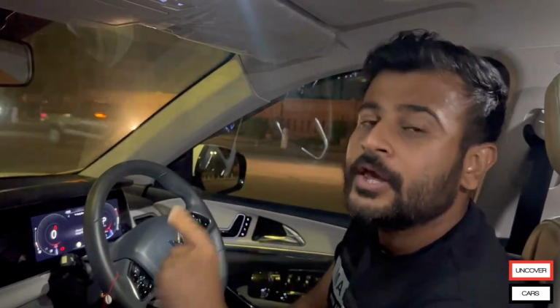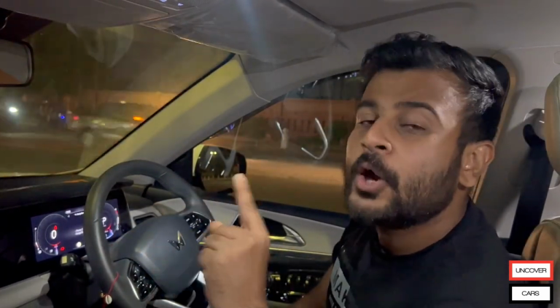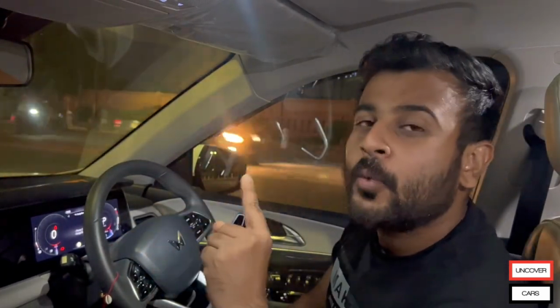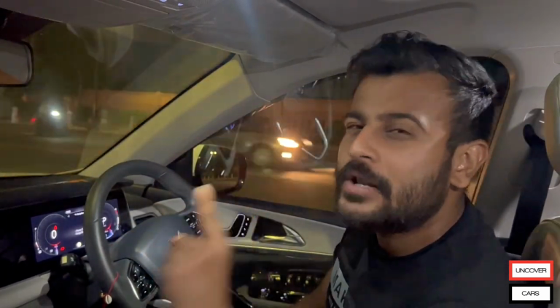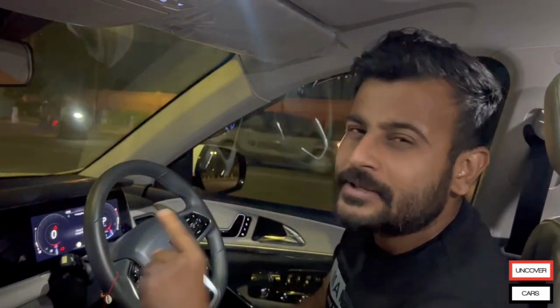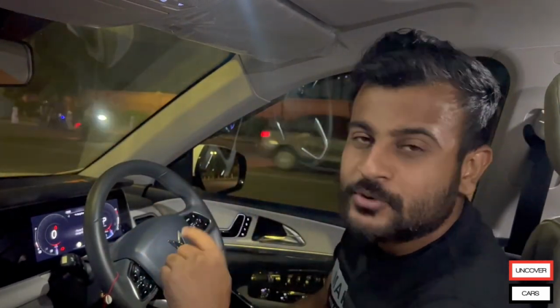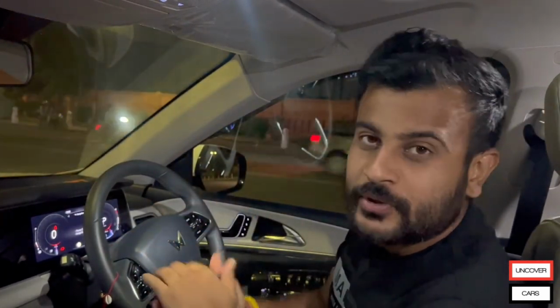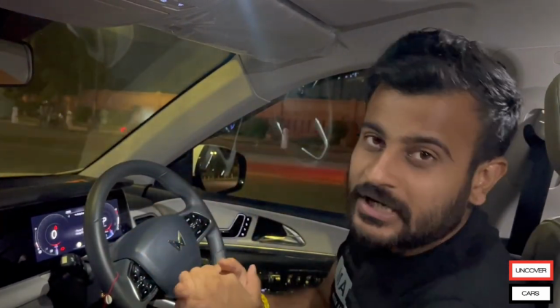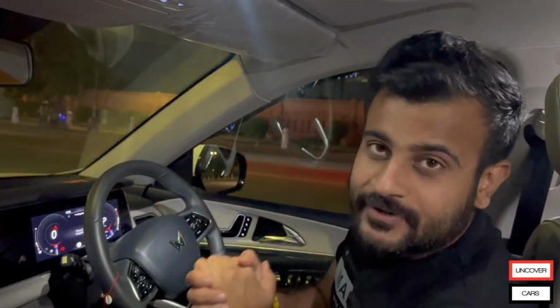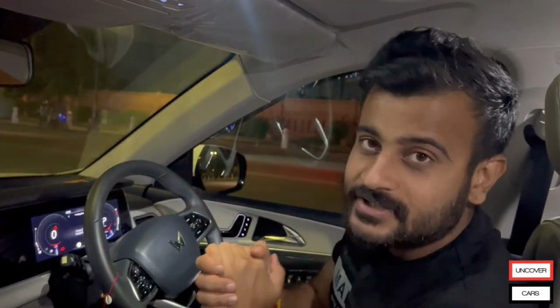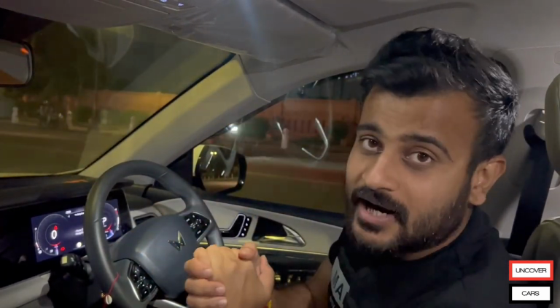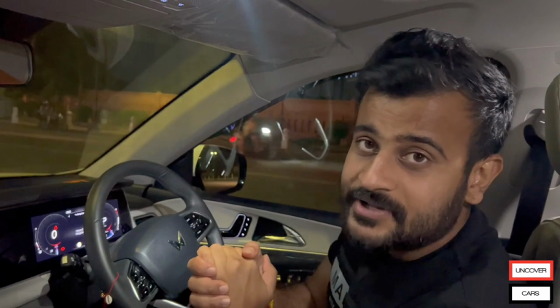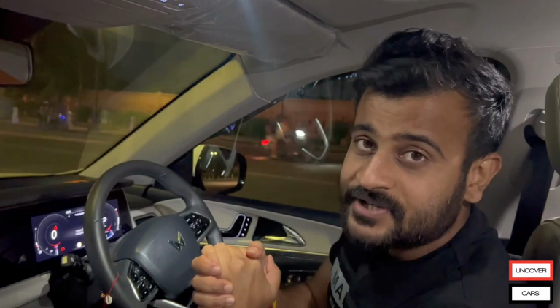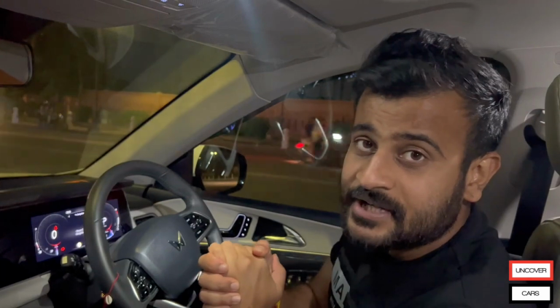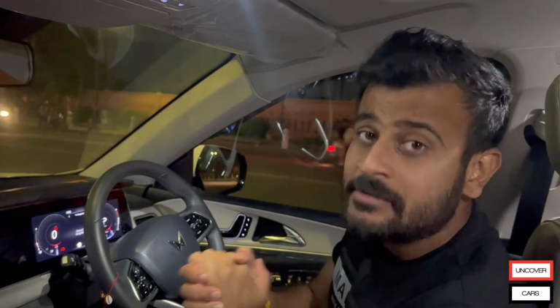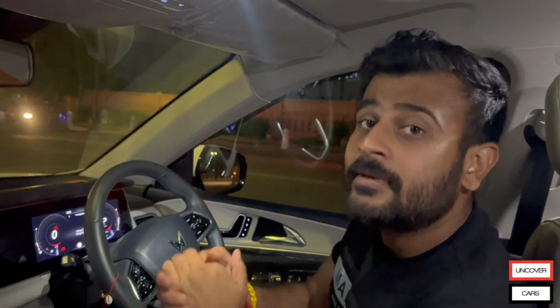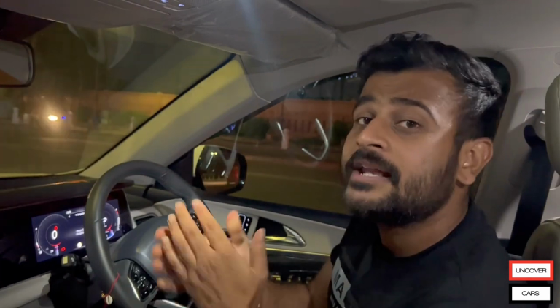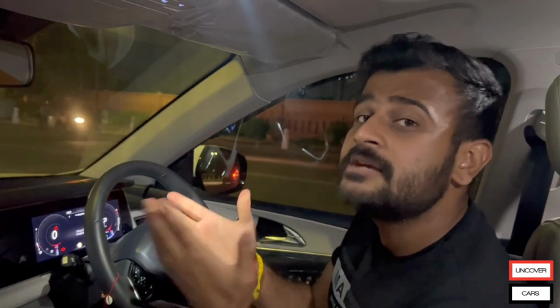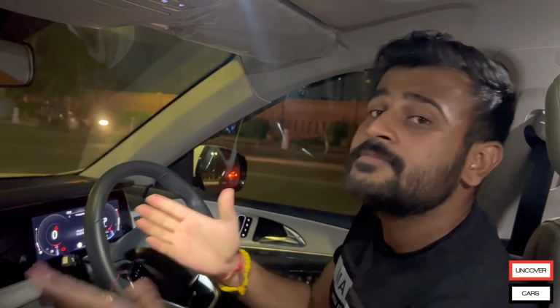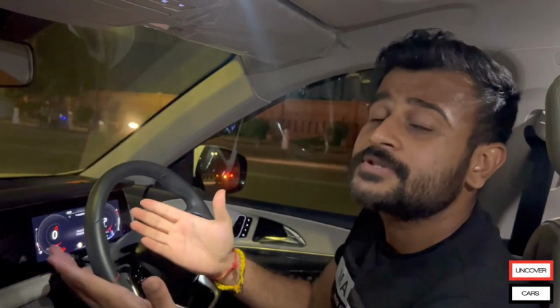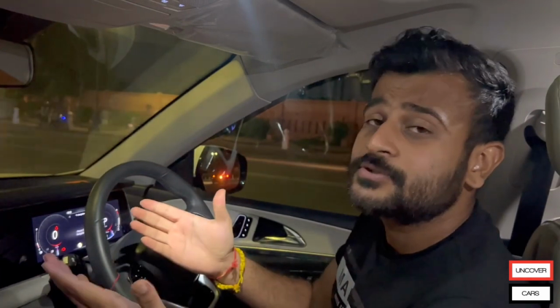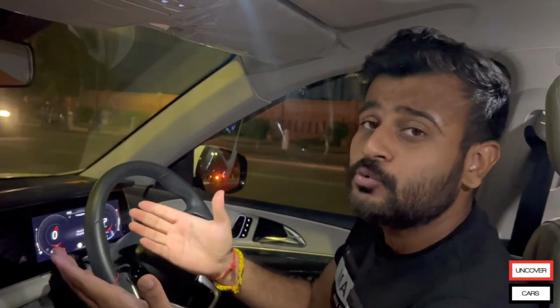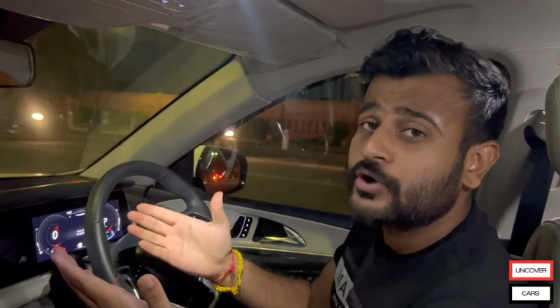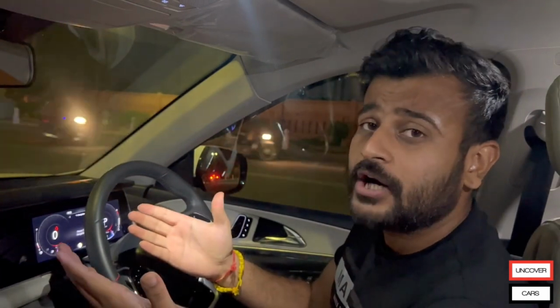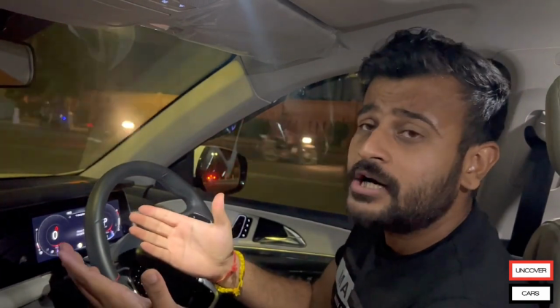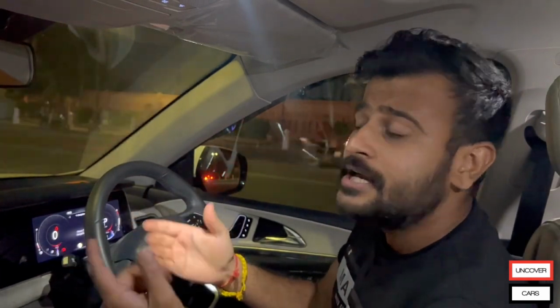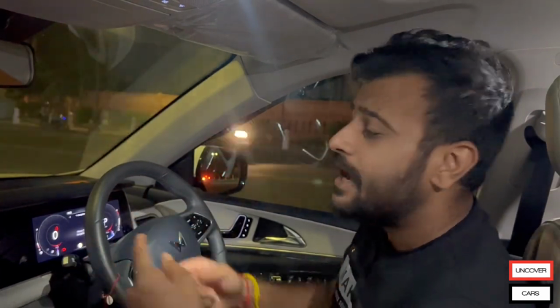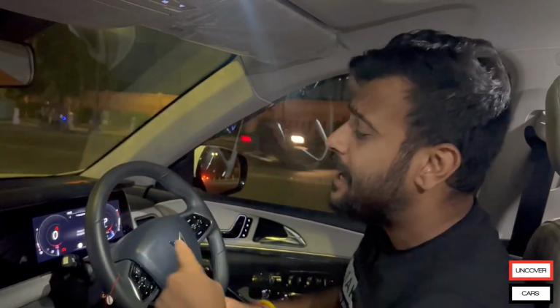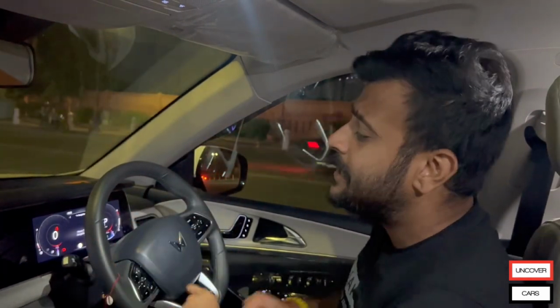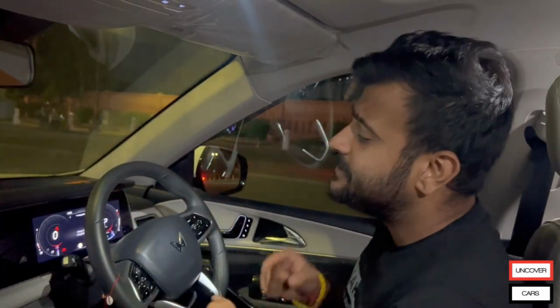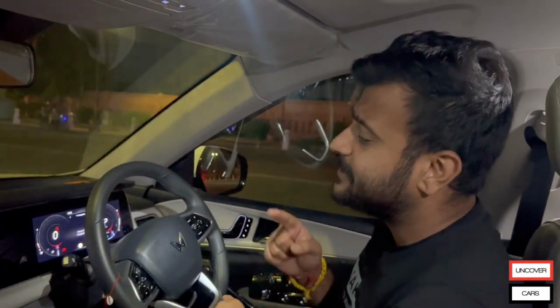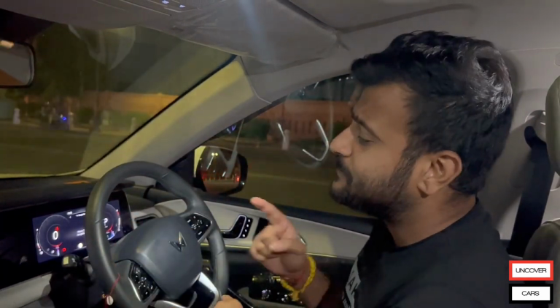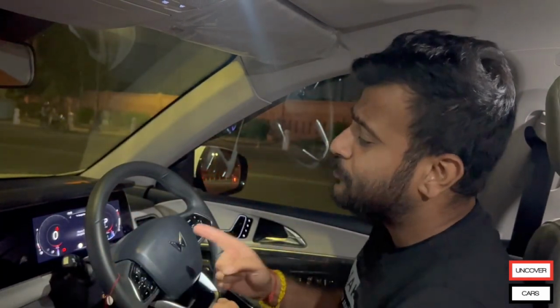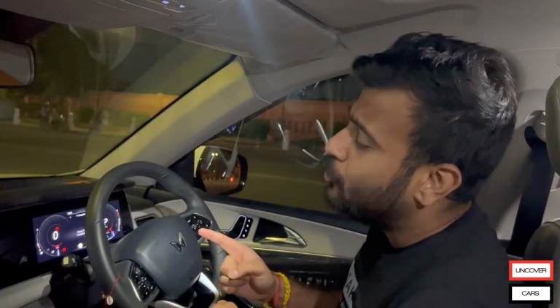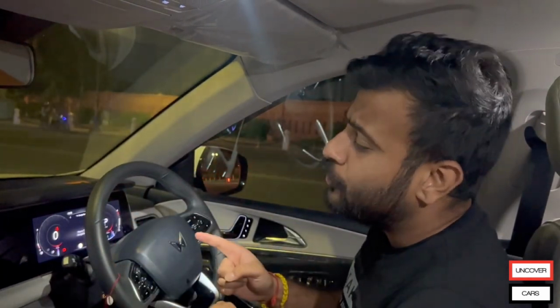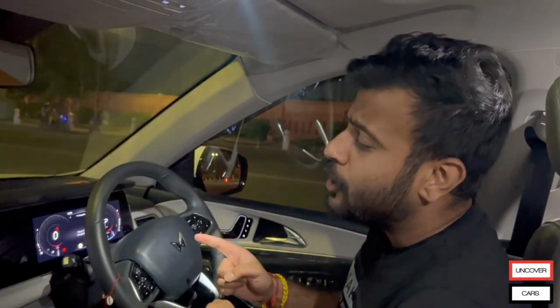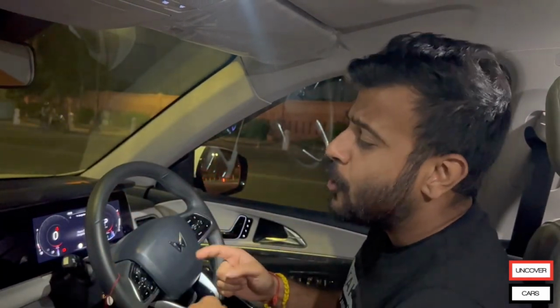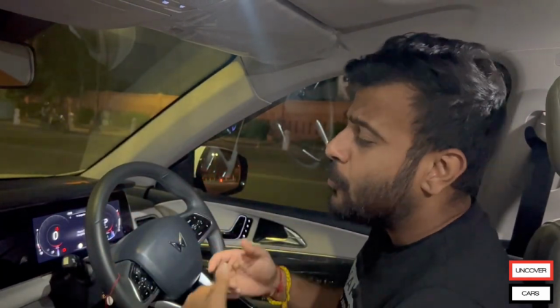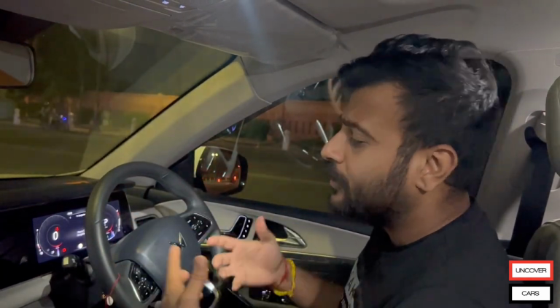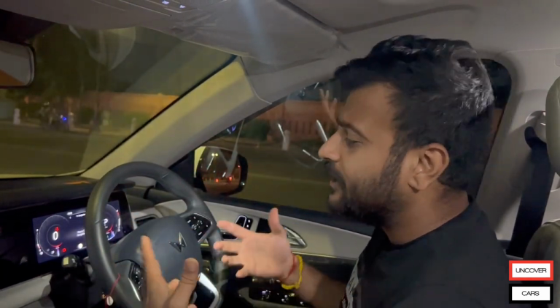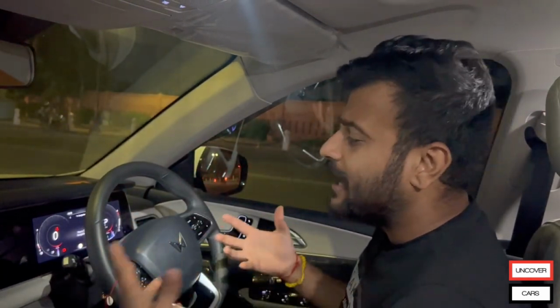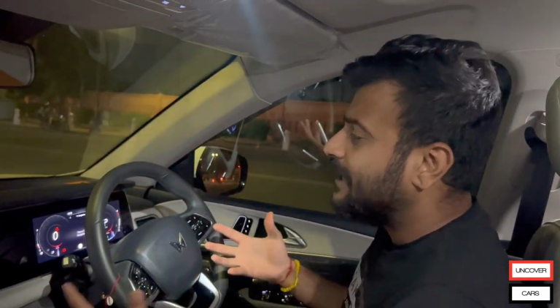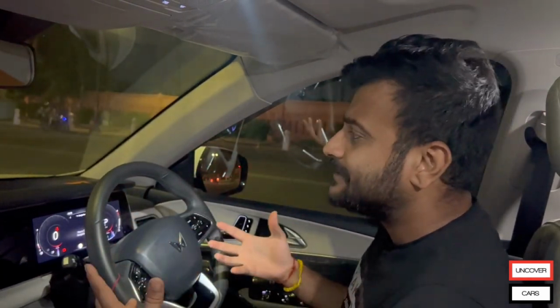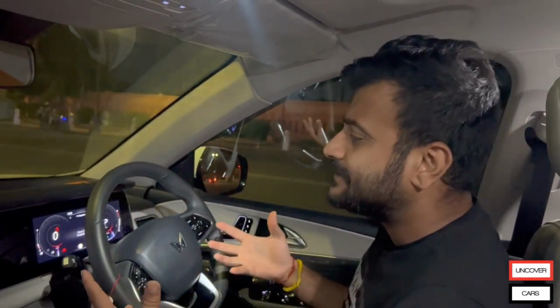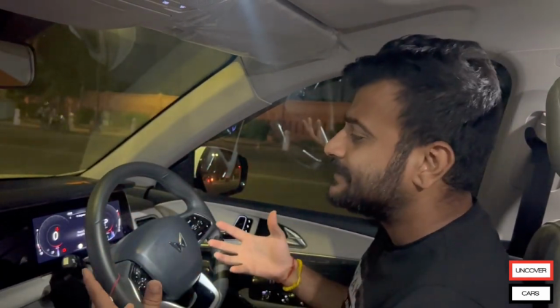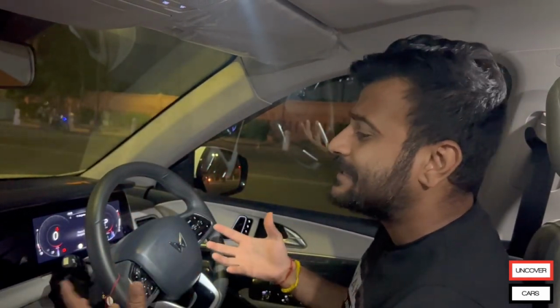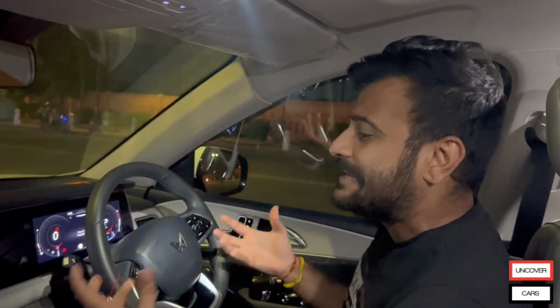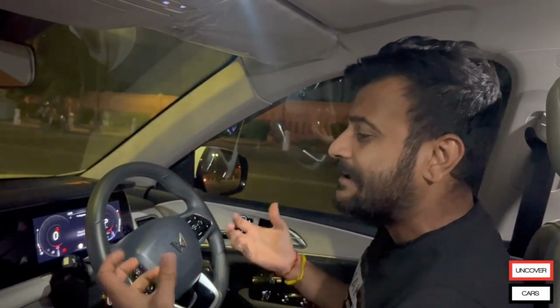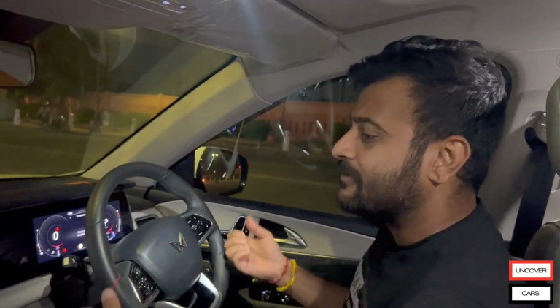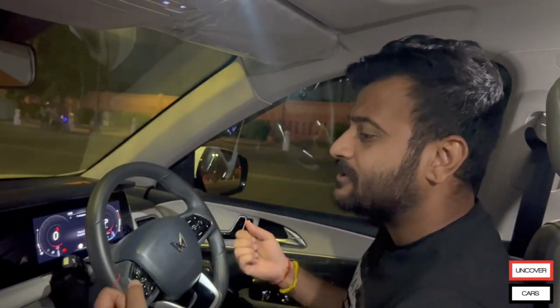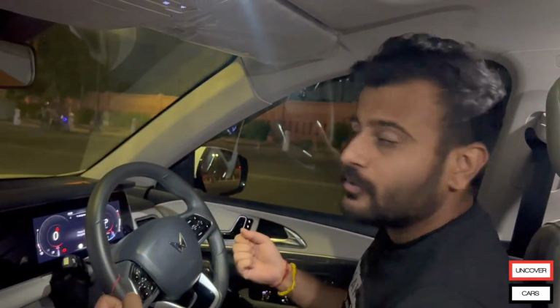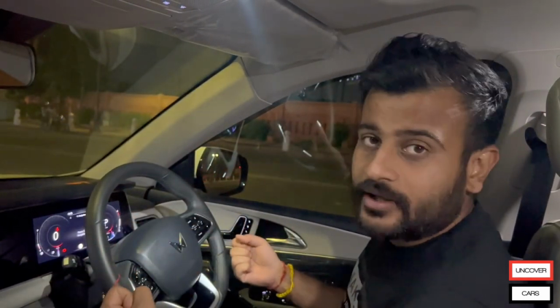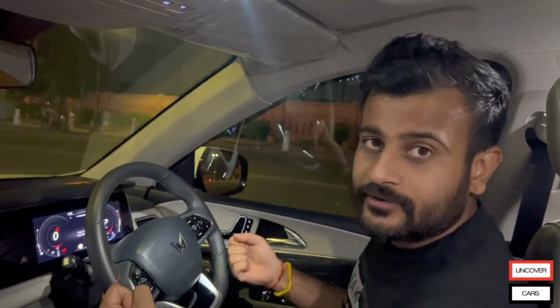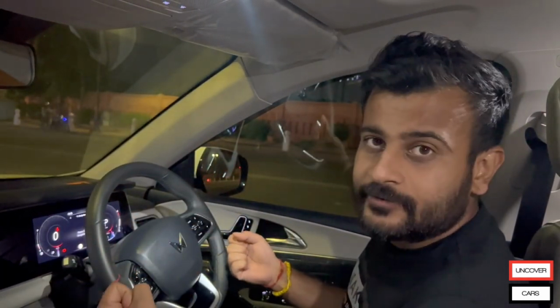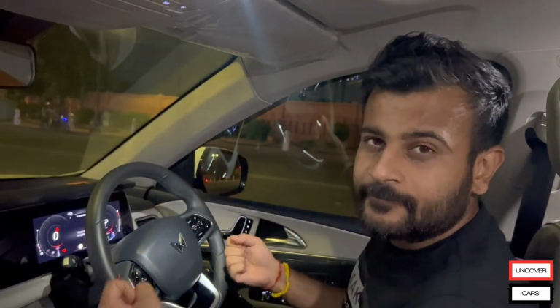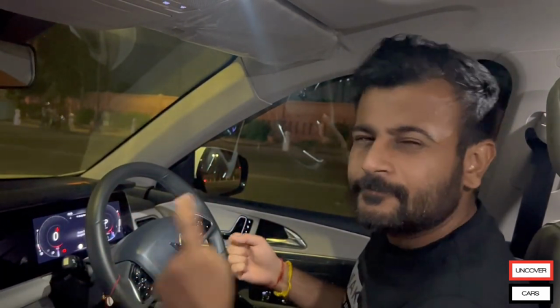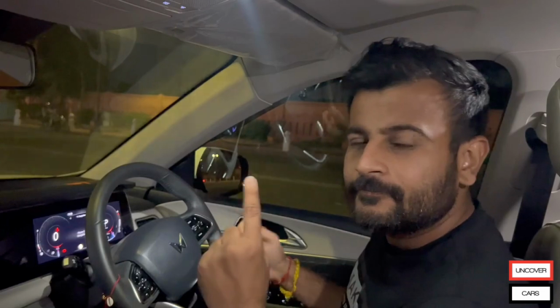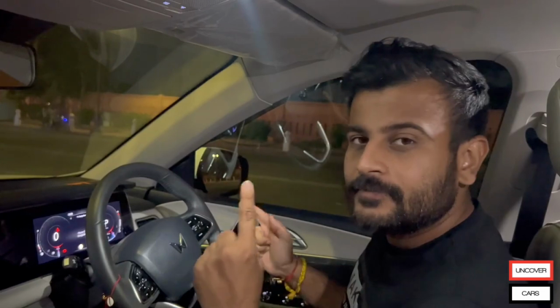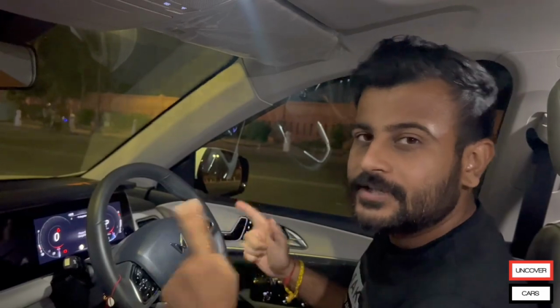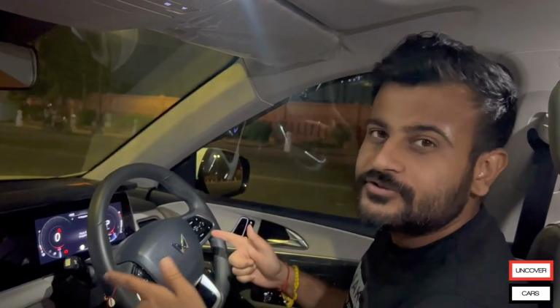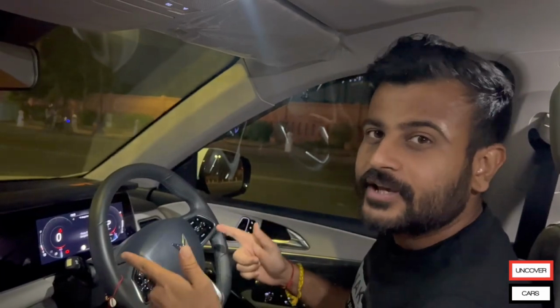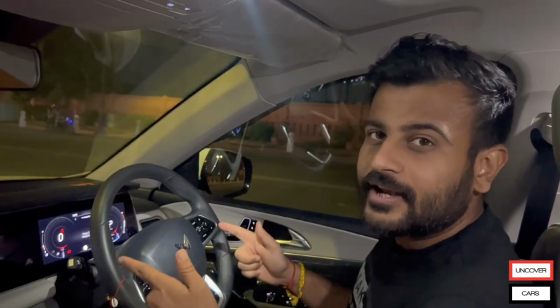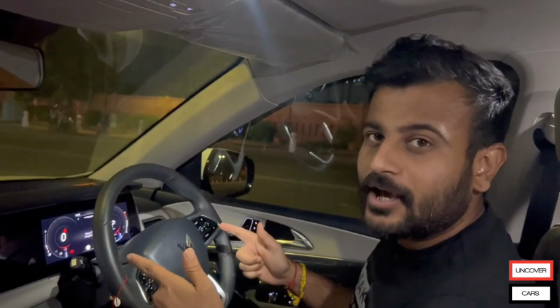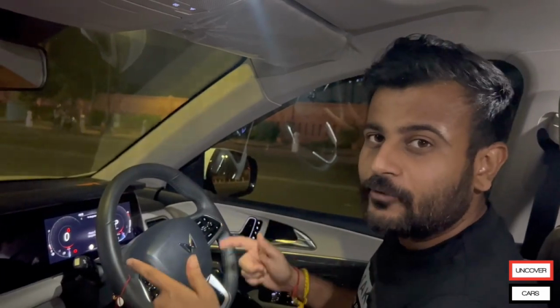Welcome to Uncover's car channel. My name is Surya and let's explore what it has given to us. Let's check it out.